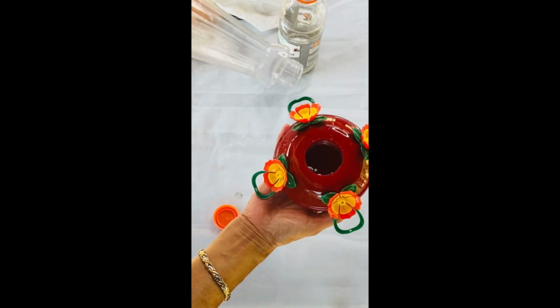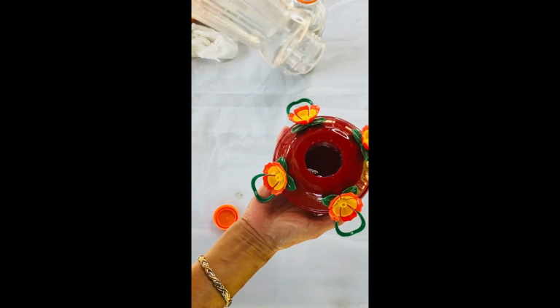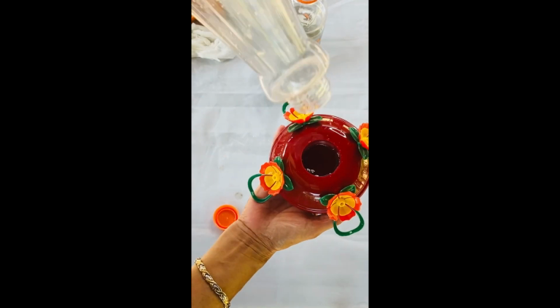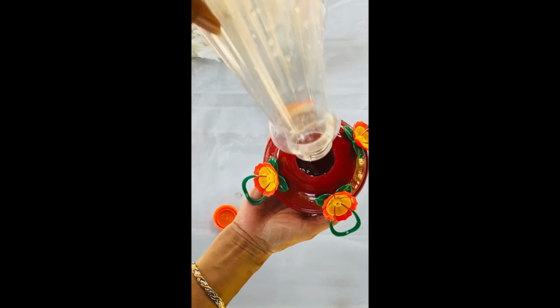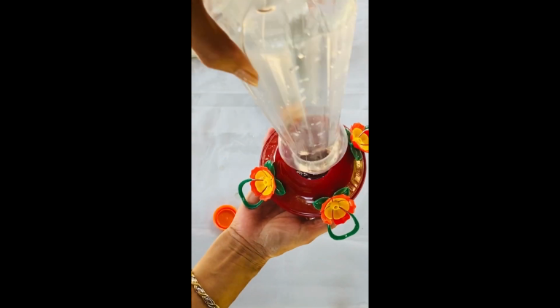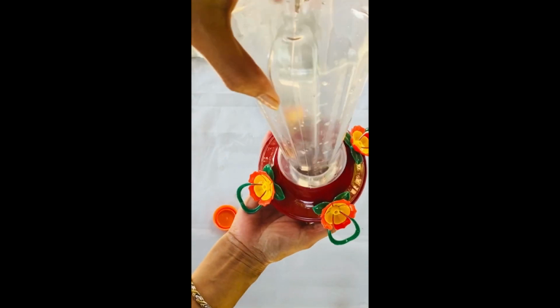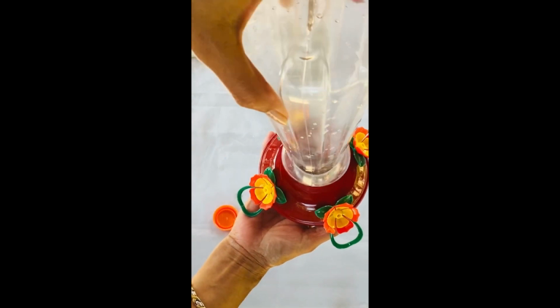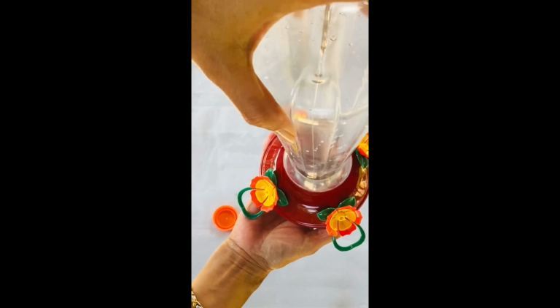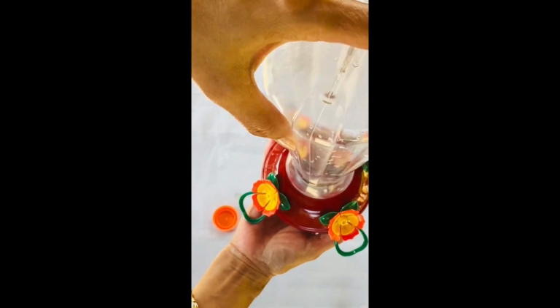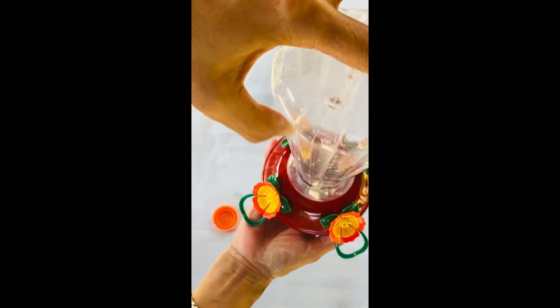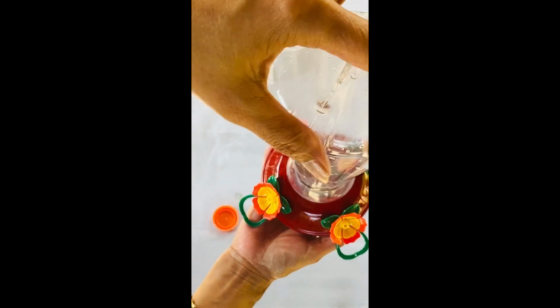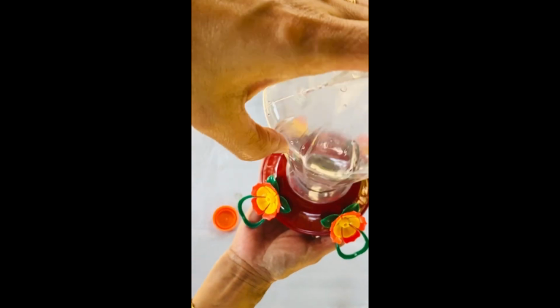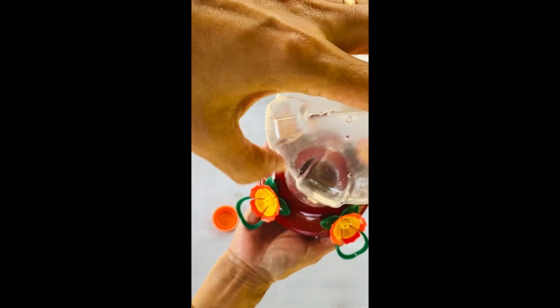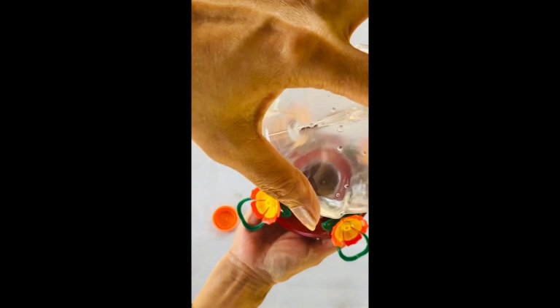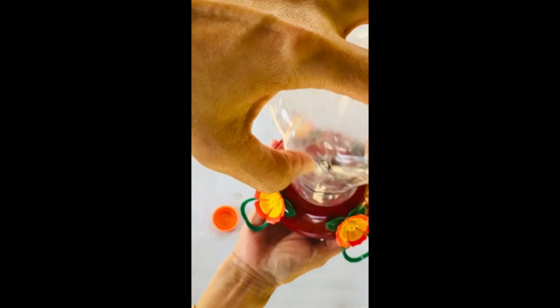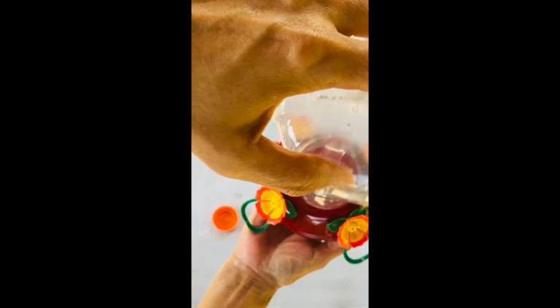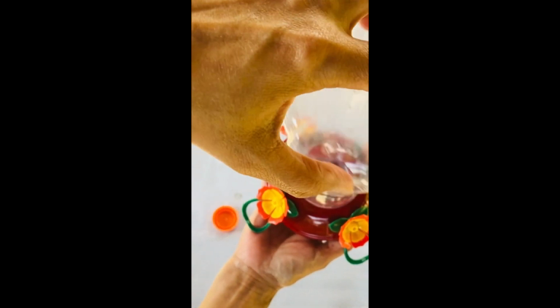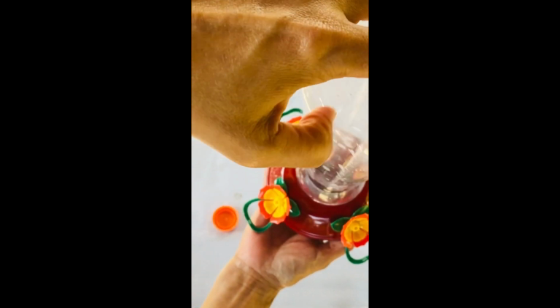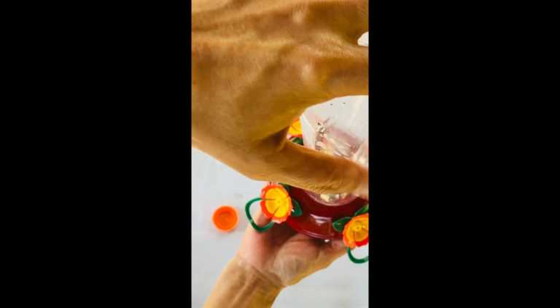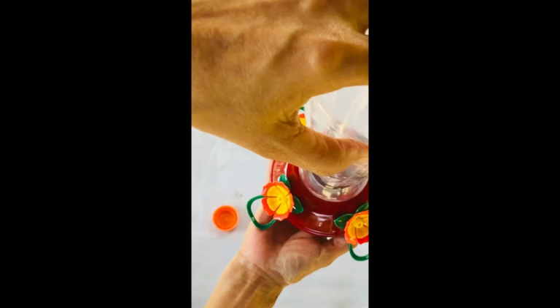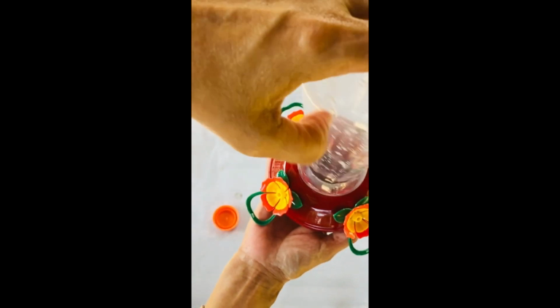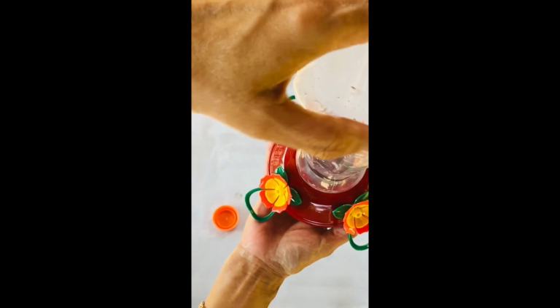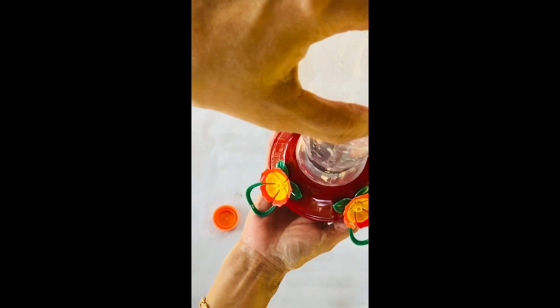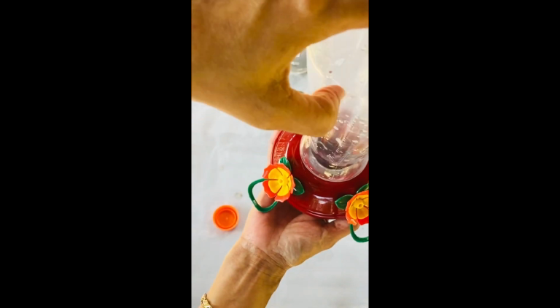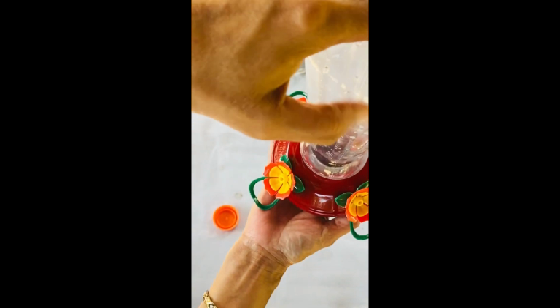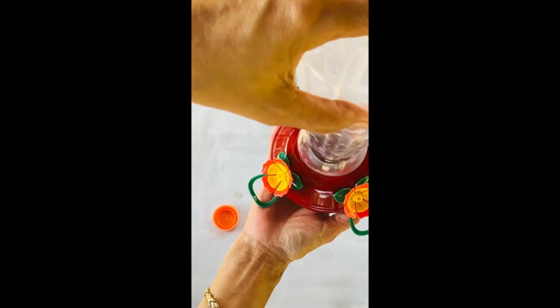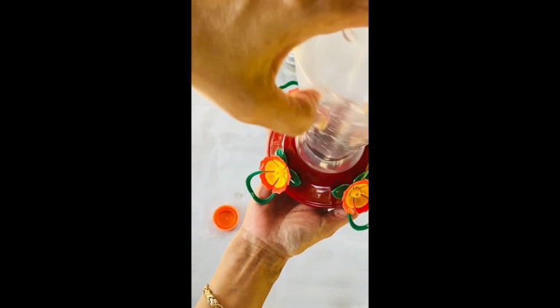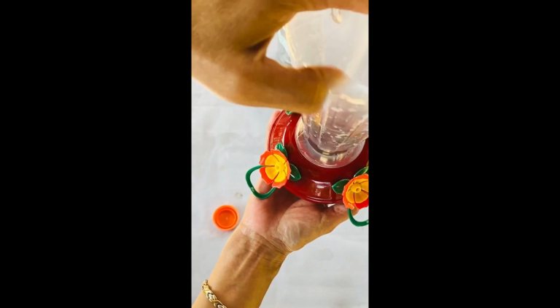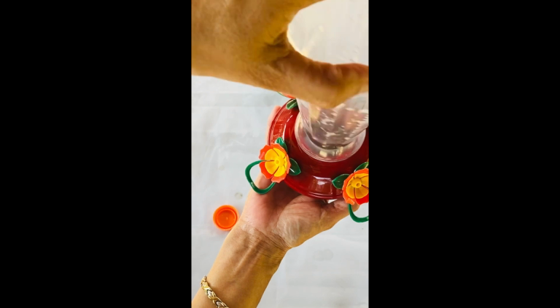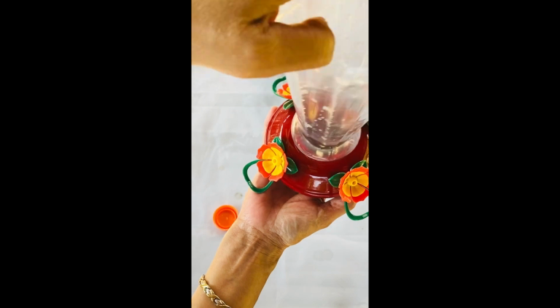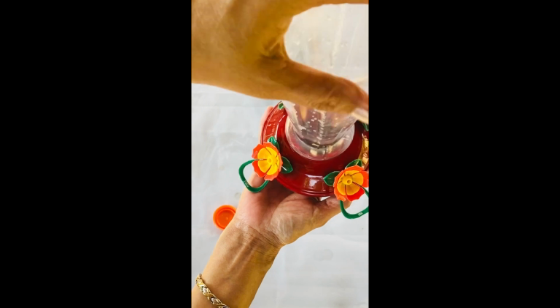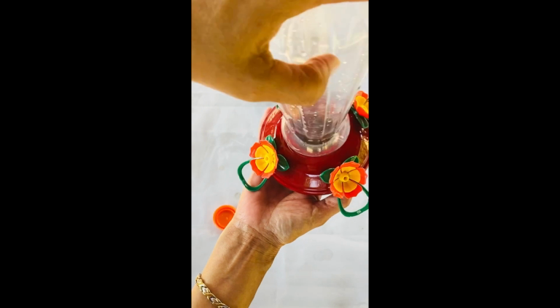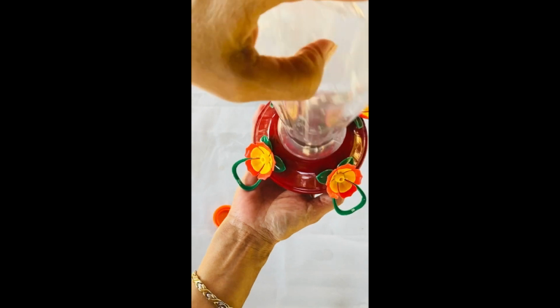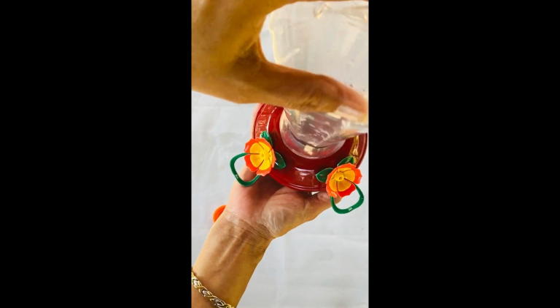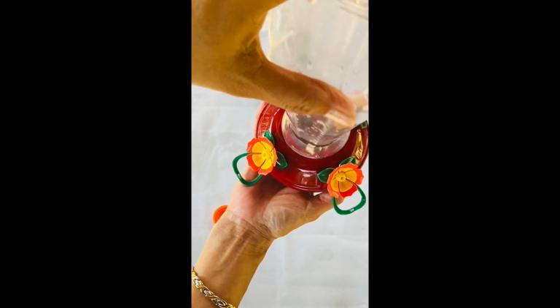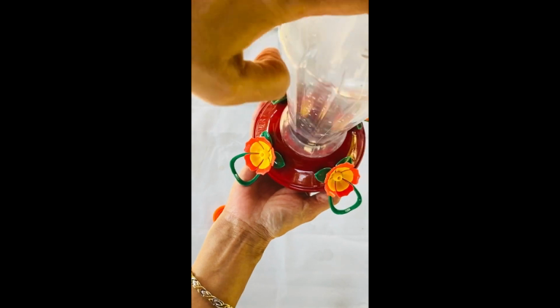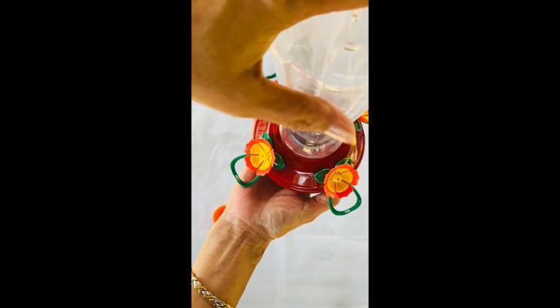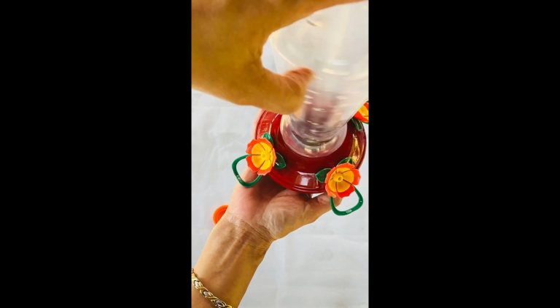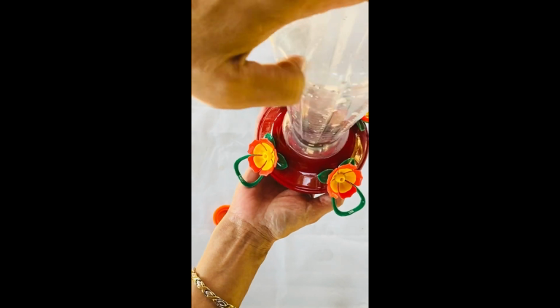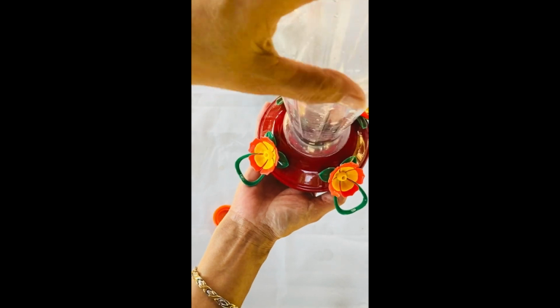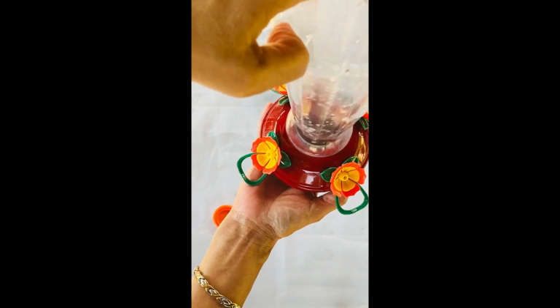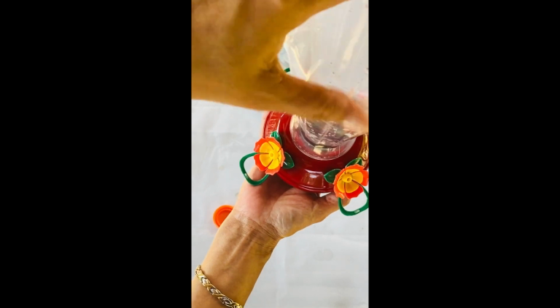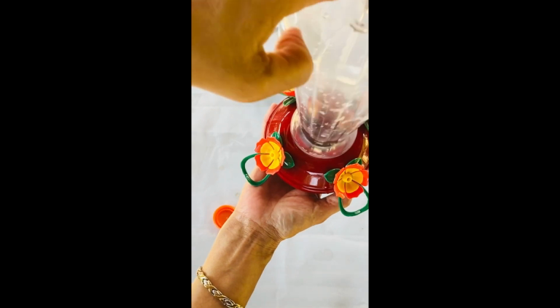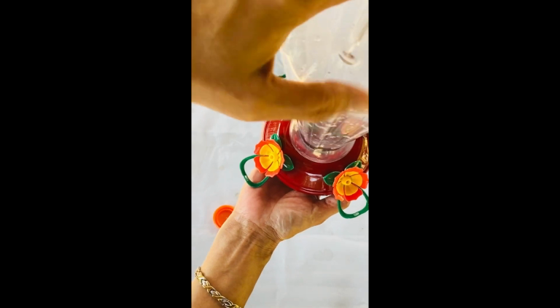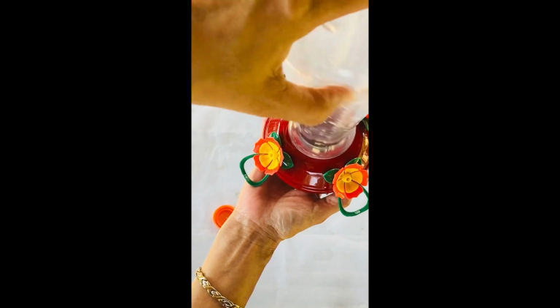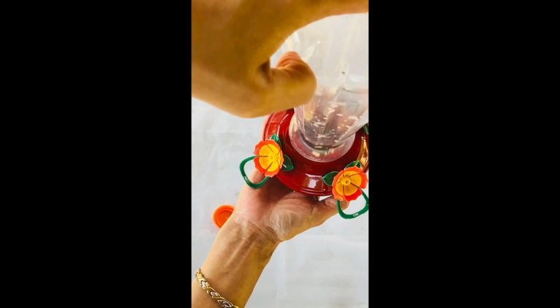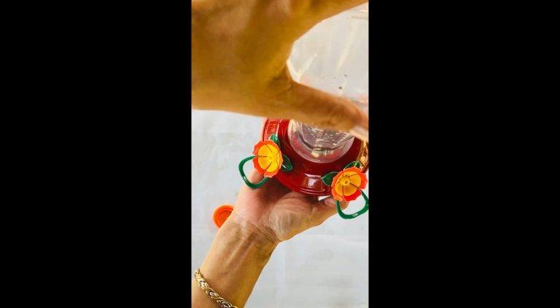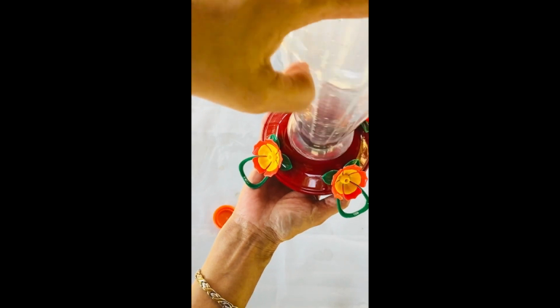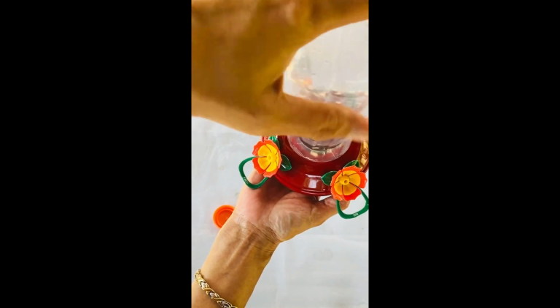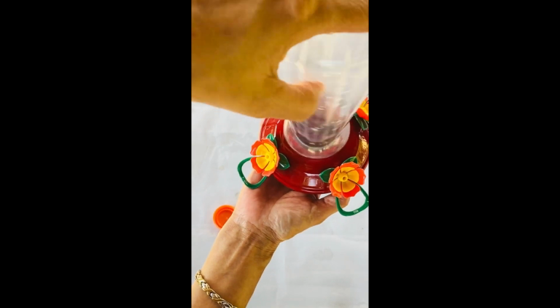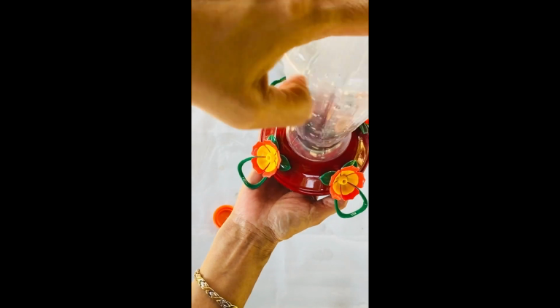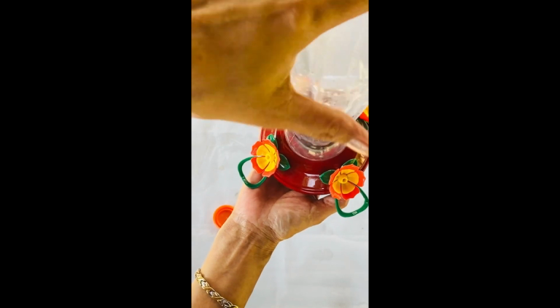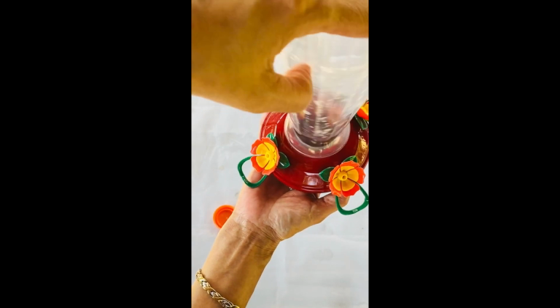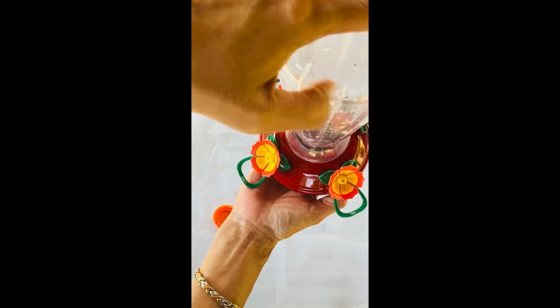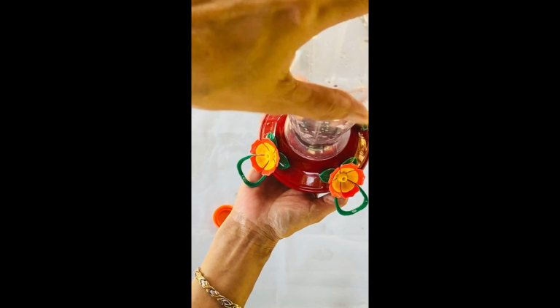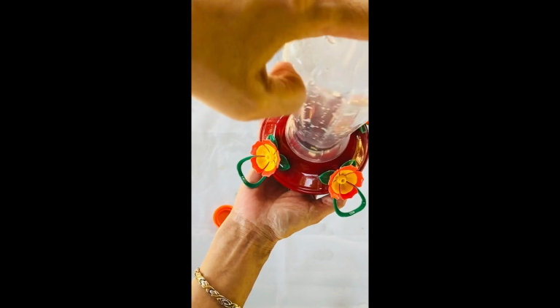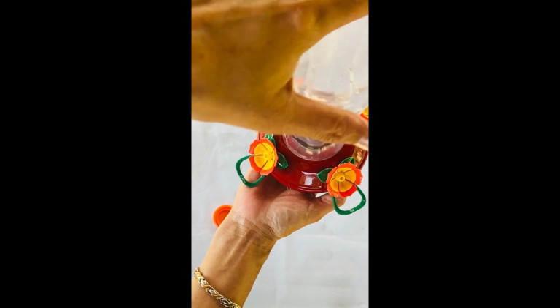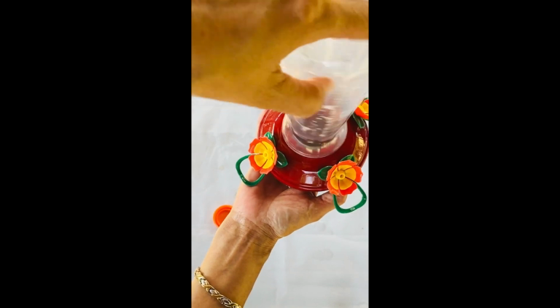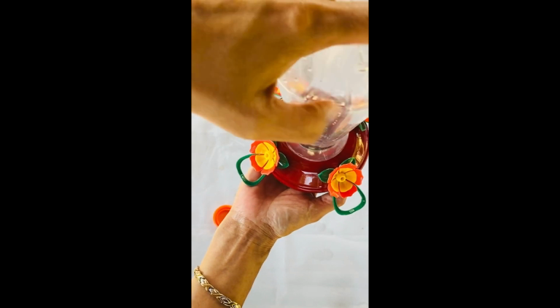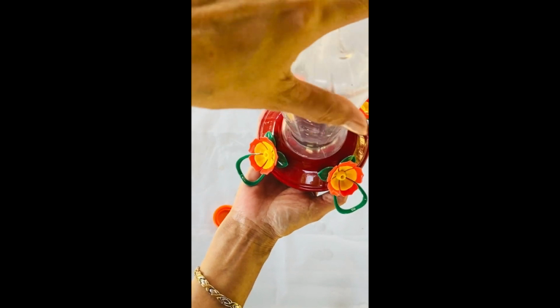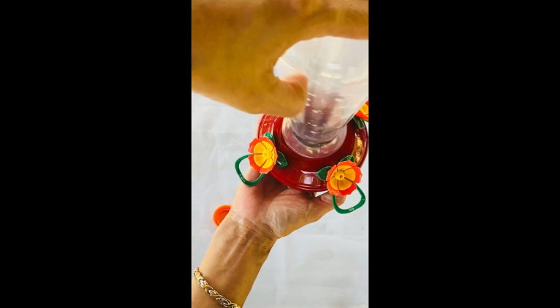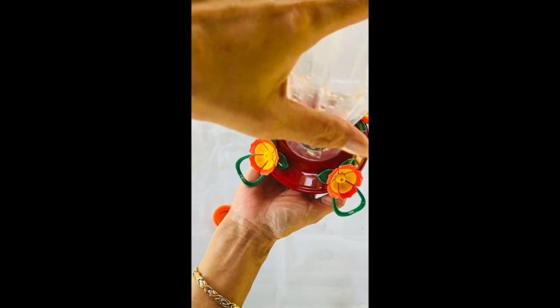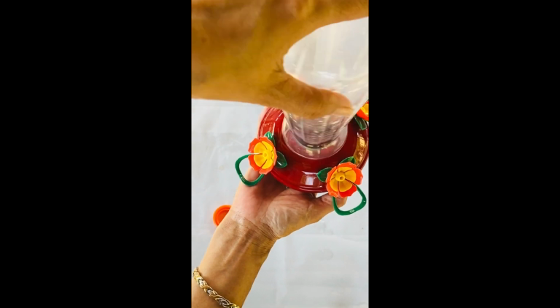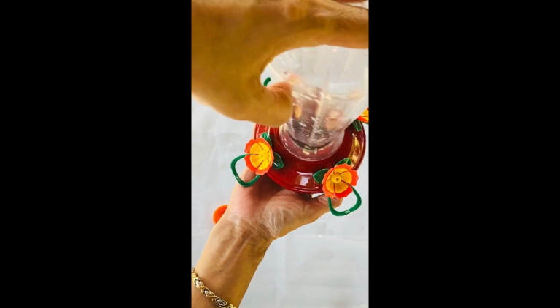Refrigerate the remaining sugar water and it will stay fresh for at least seven days. Let's have fun feeding the birds.